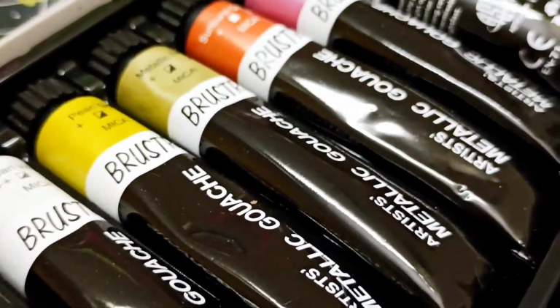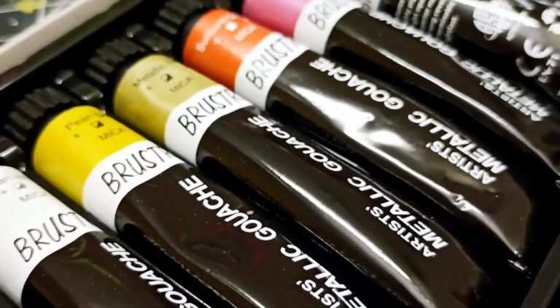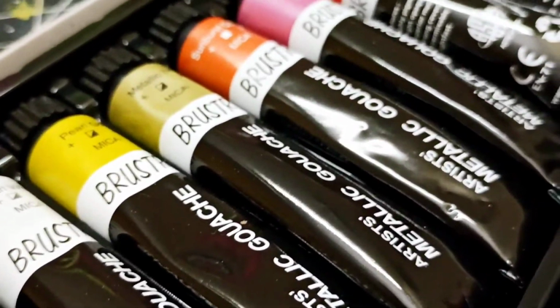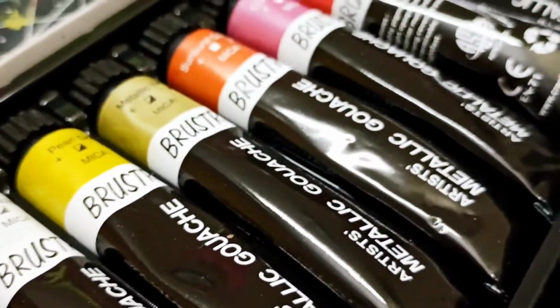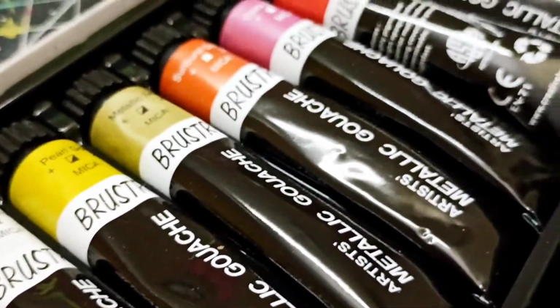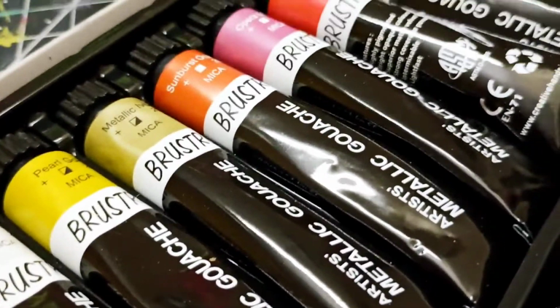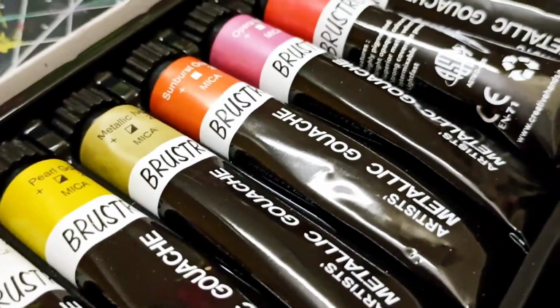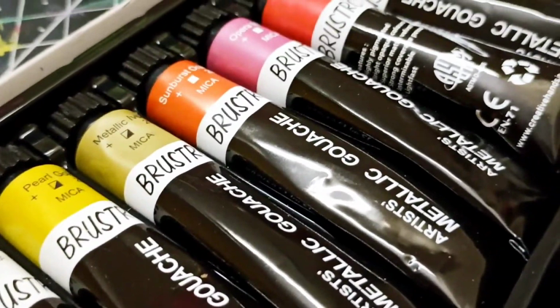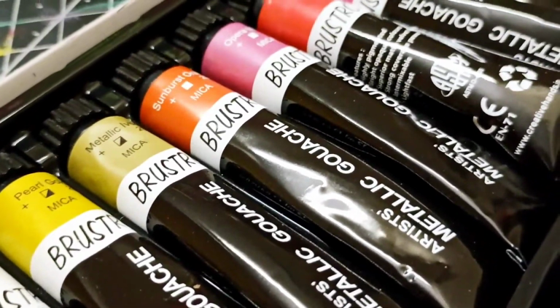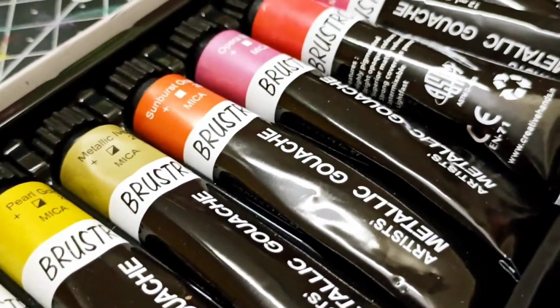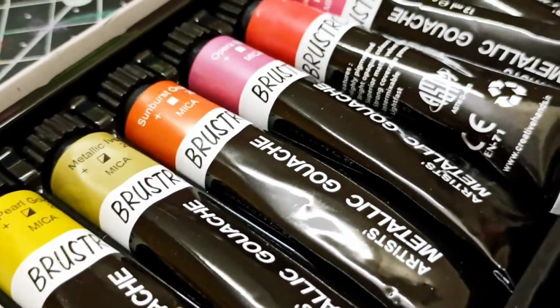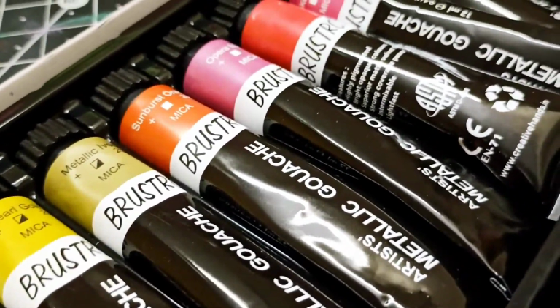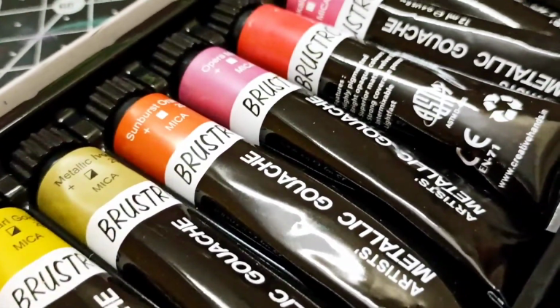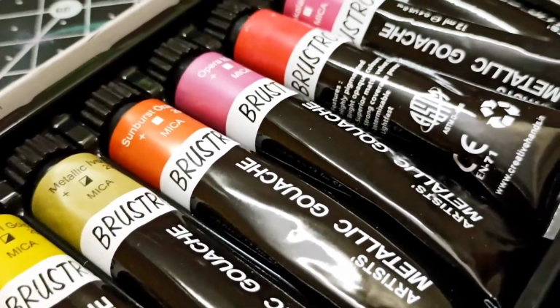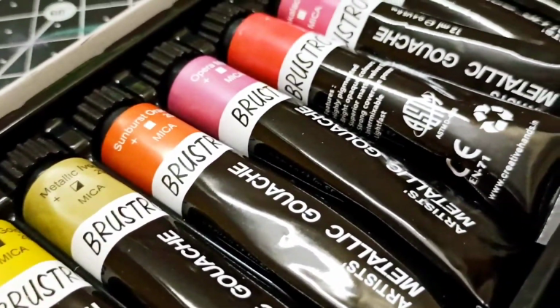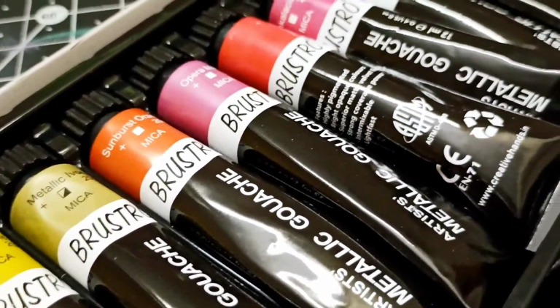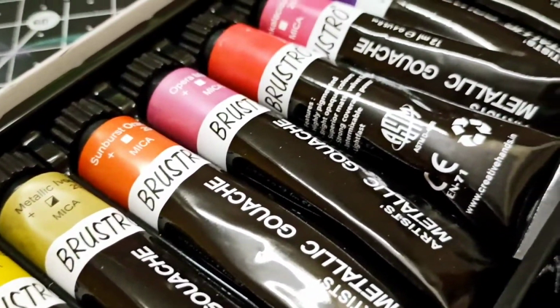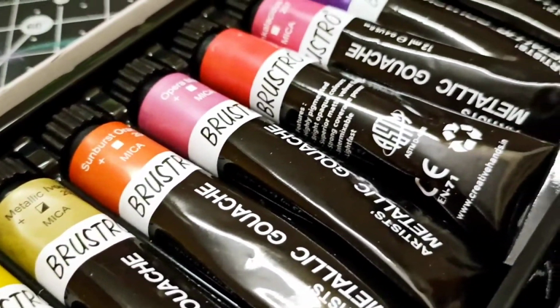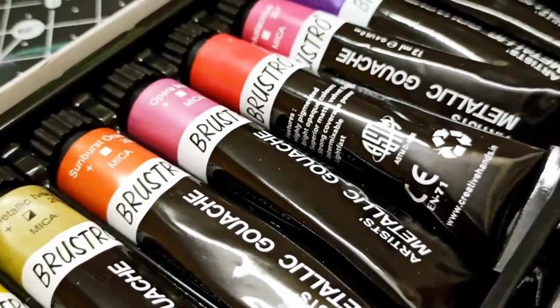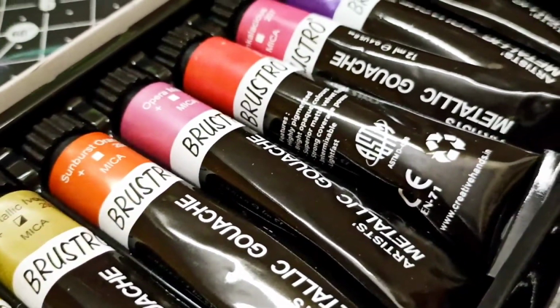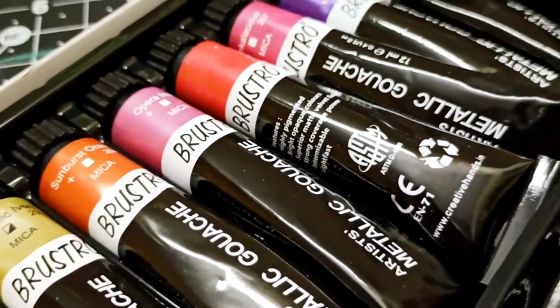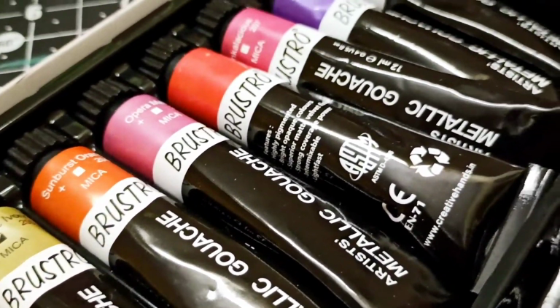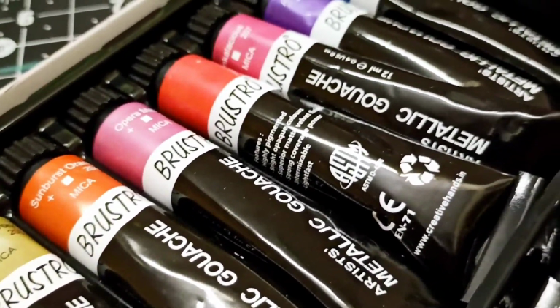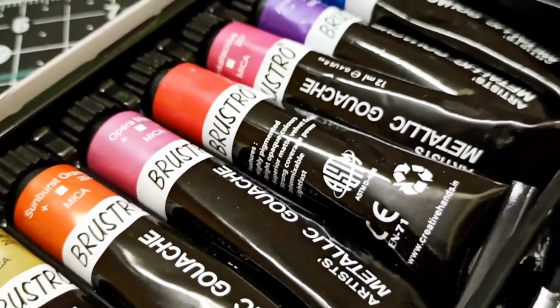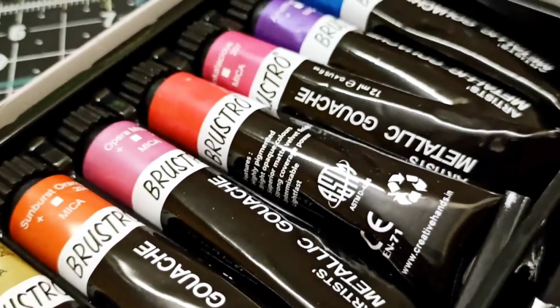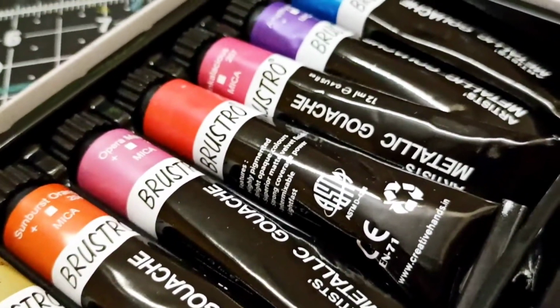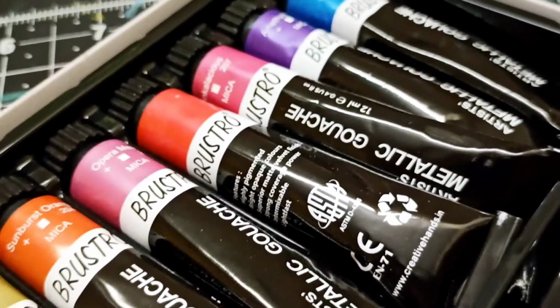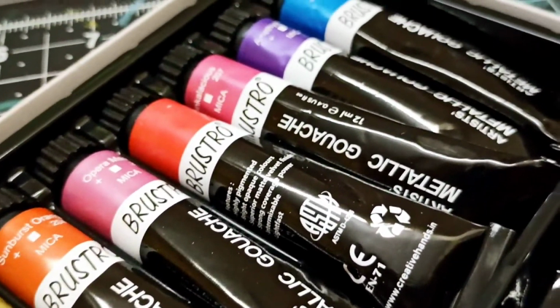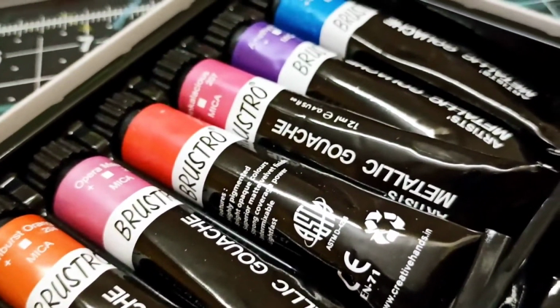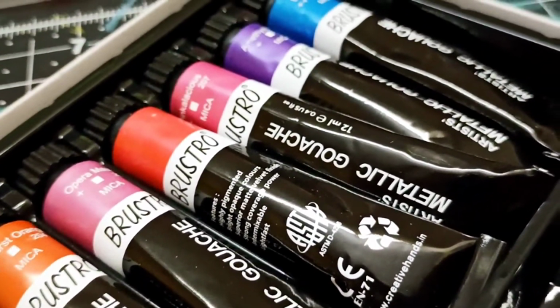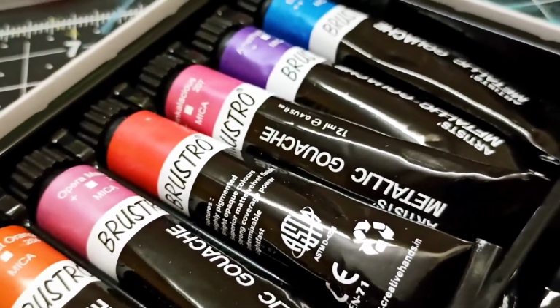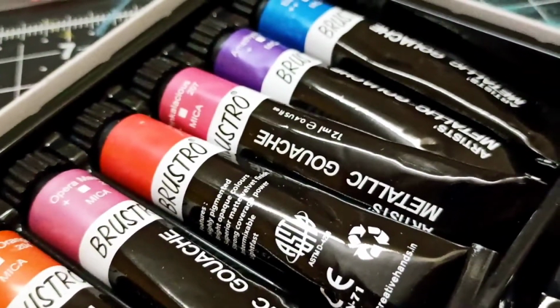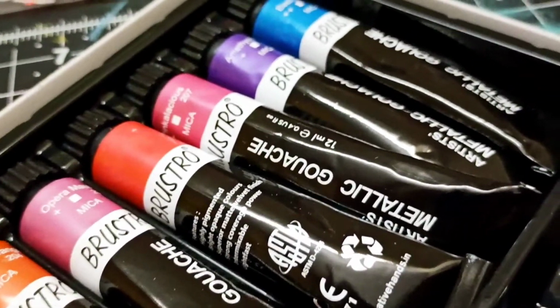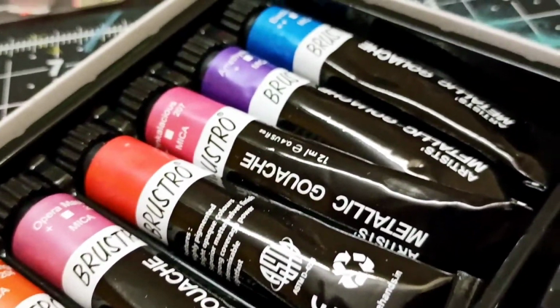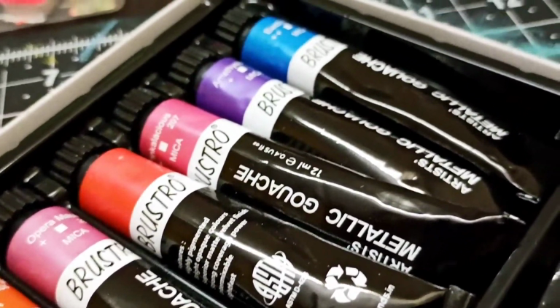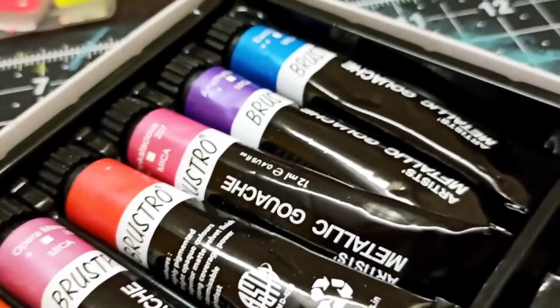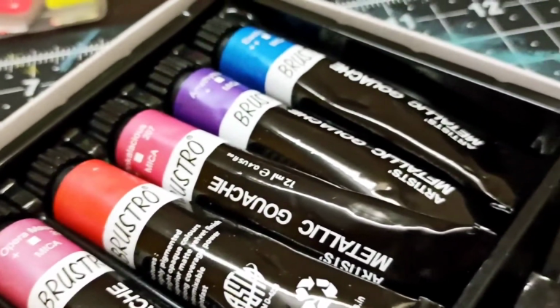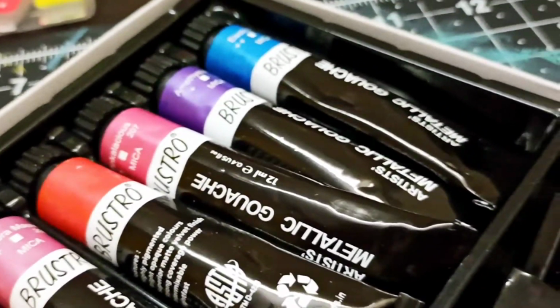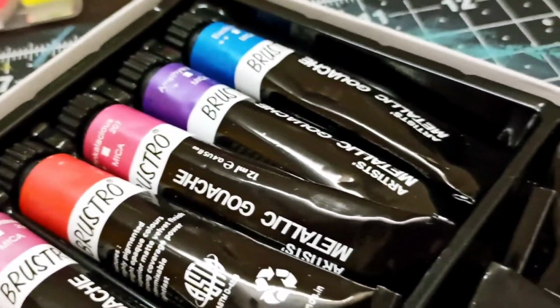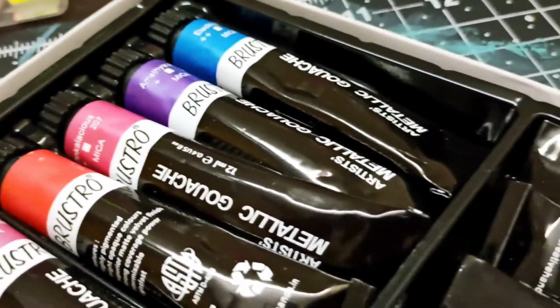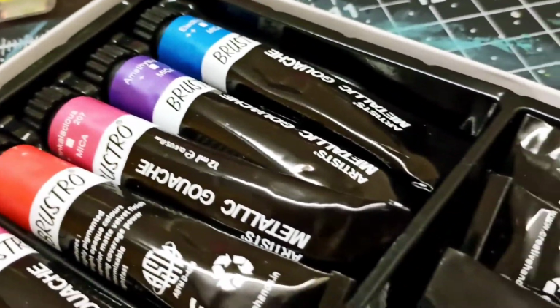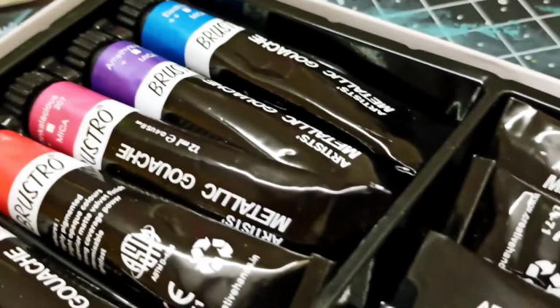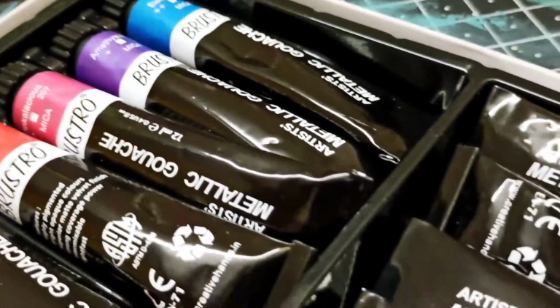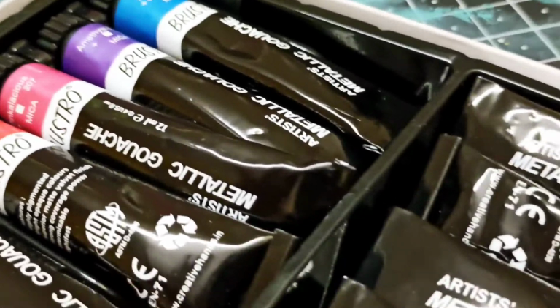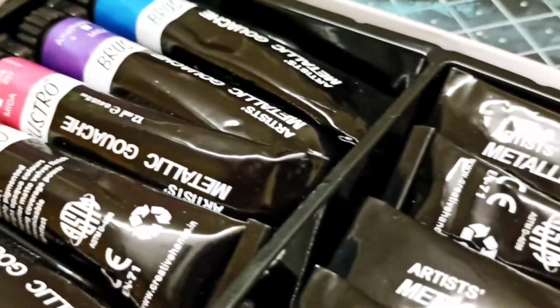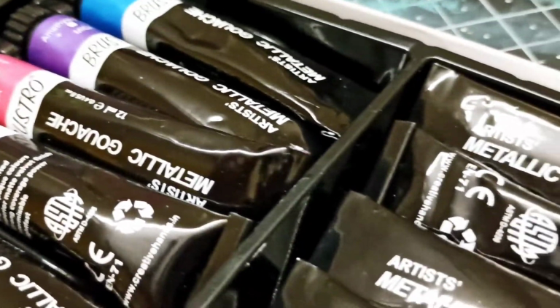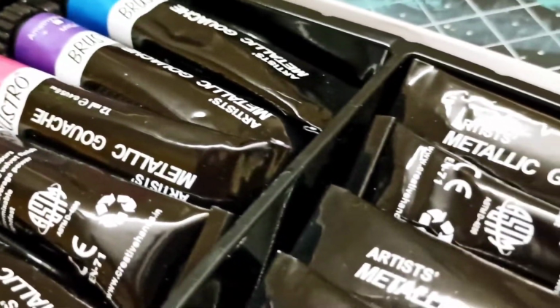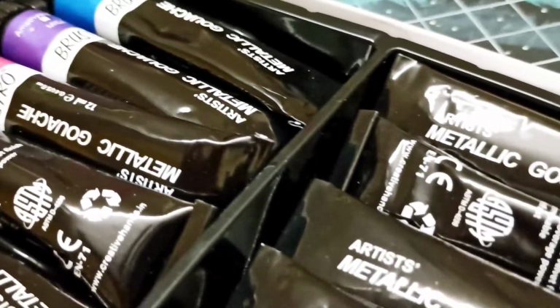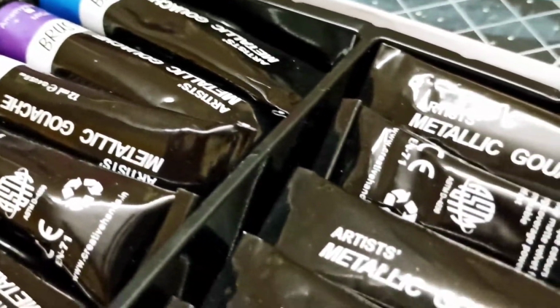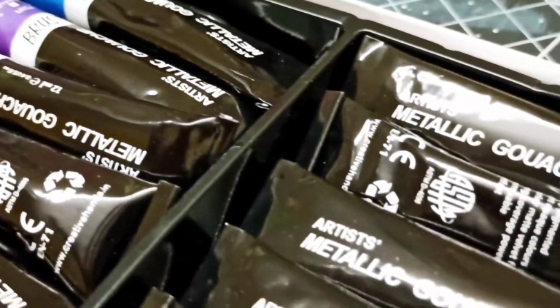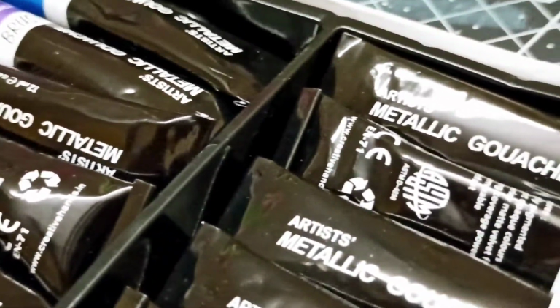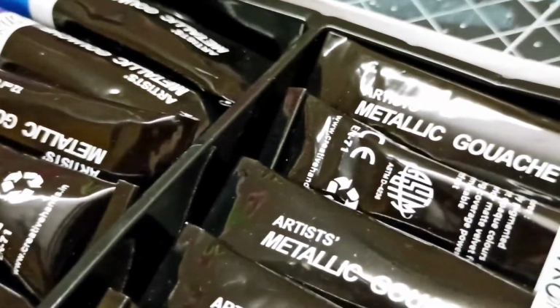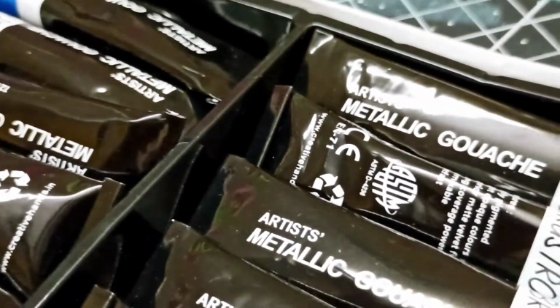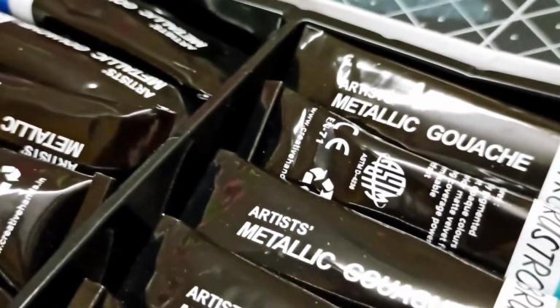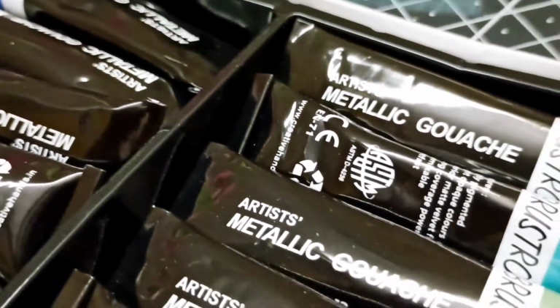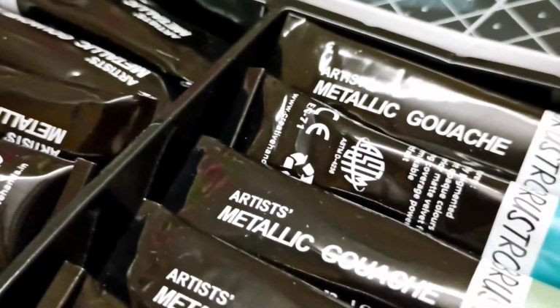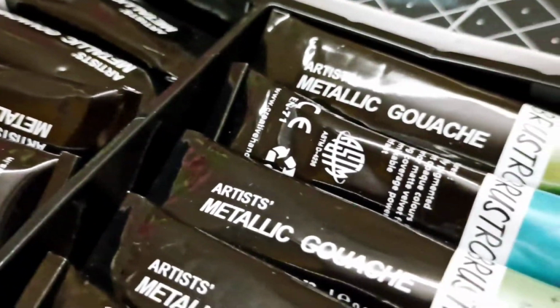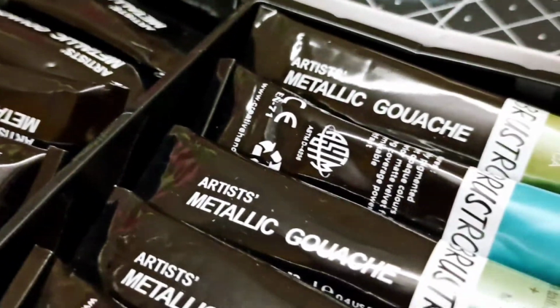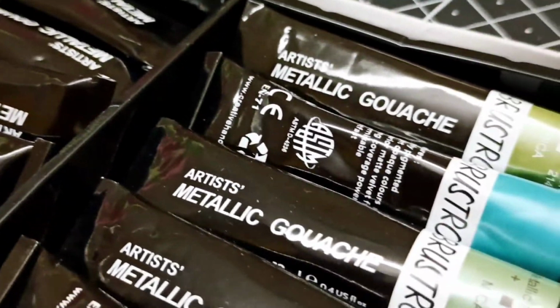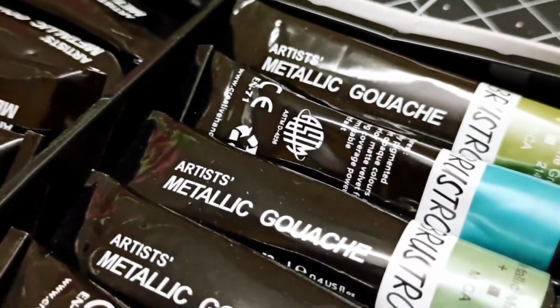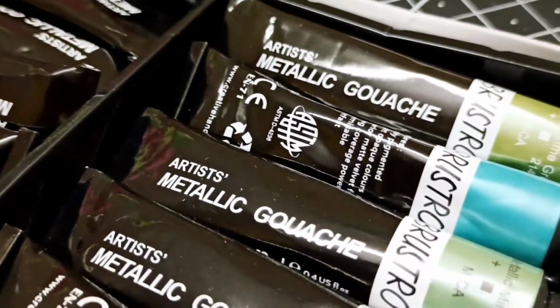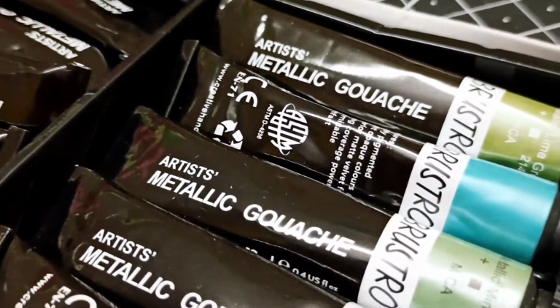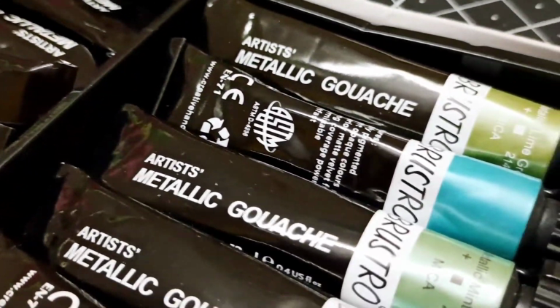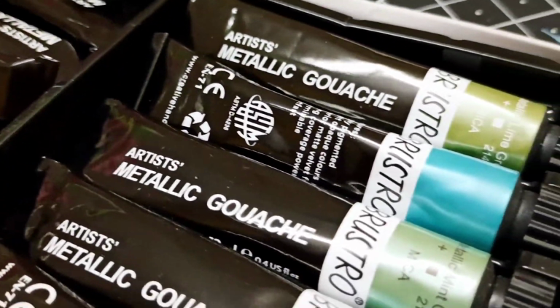Did you know that you can use gouache paints as inks for pointed pen calligraphy? Well, let's find out.